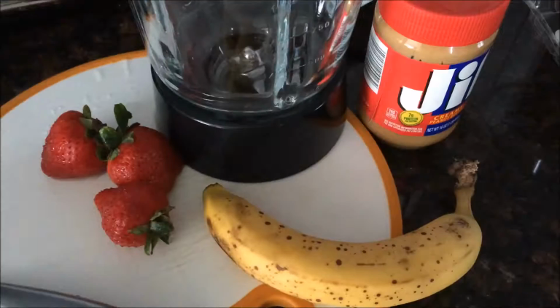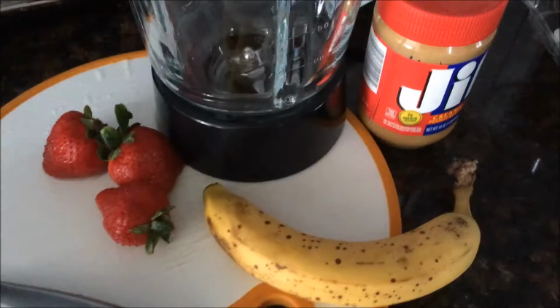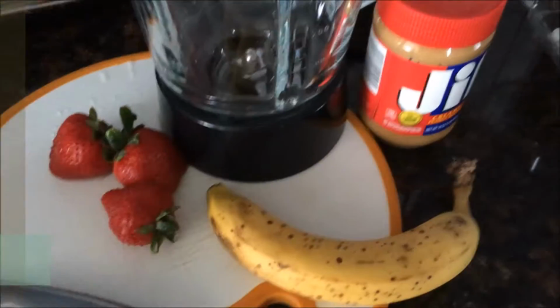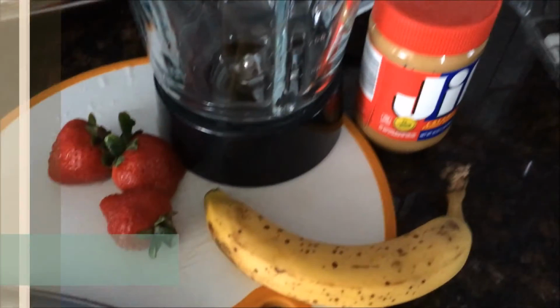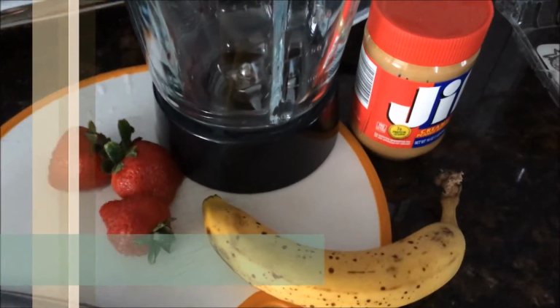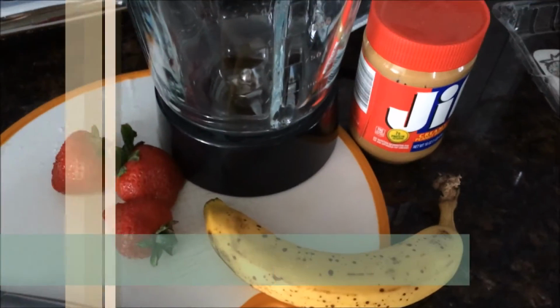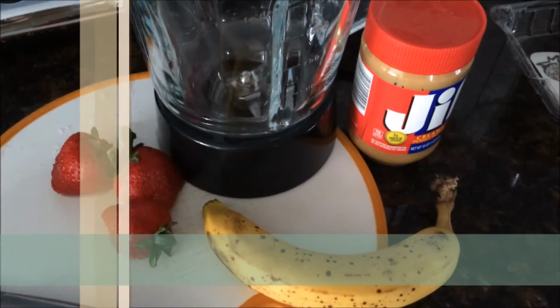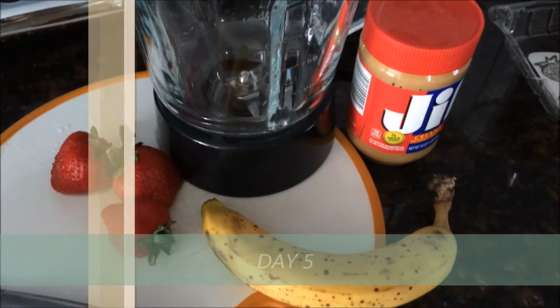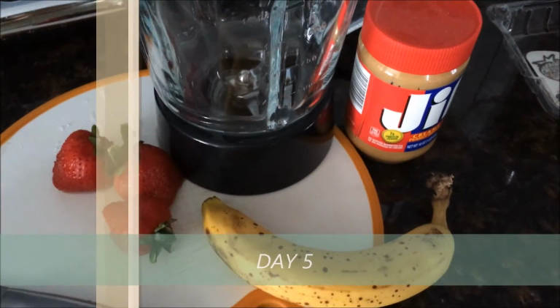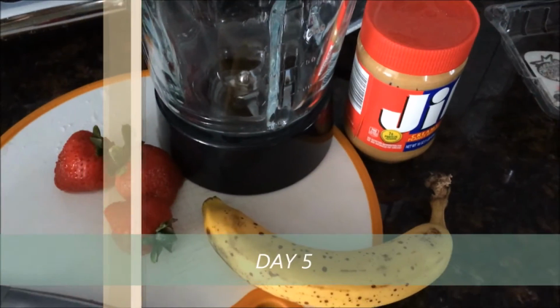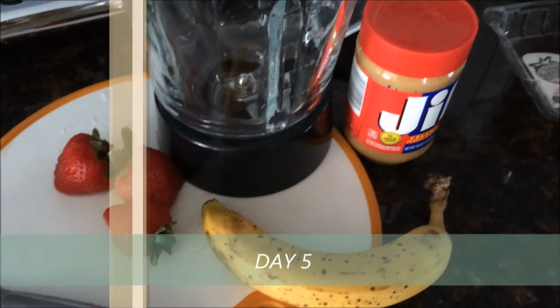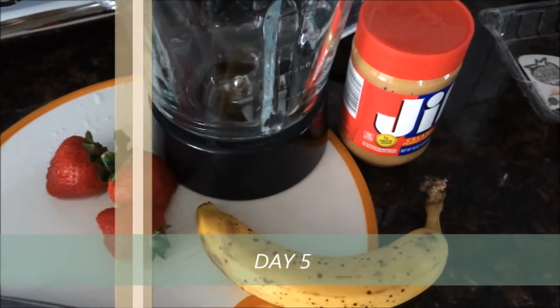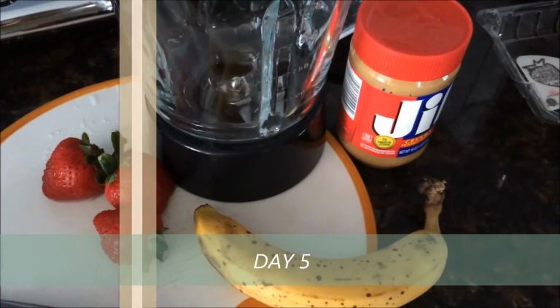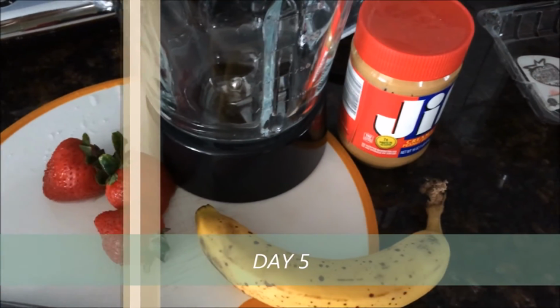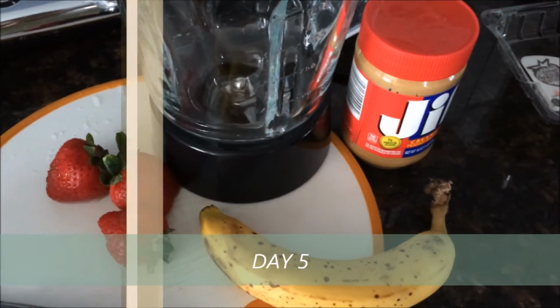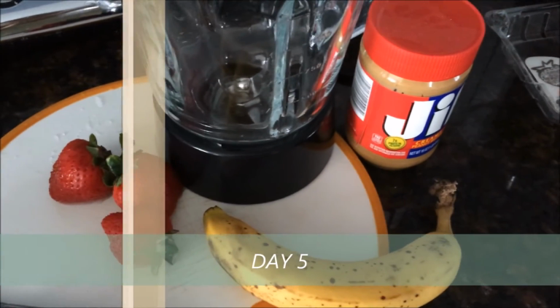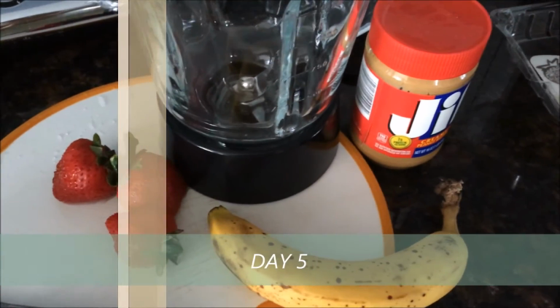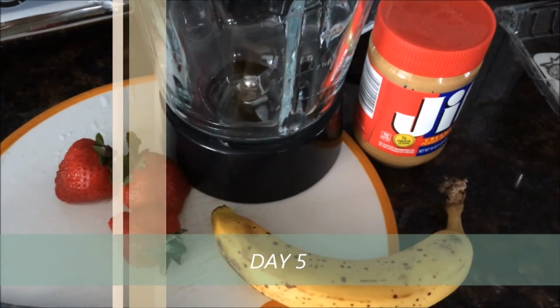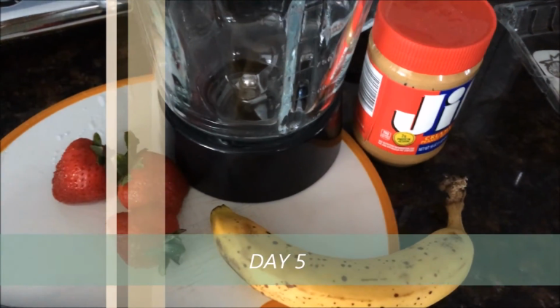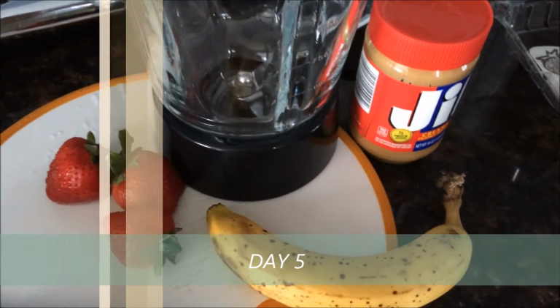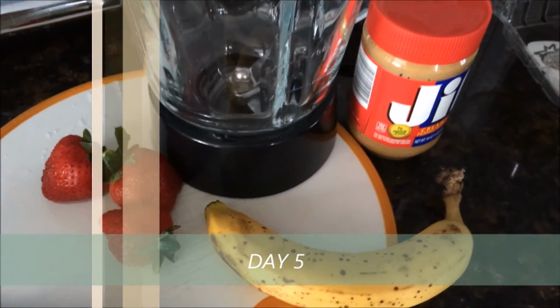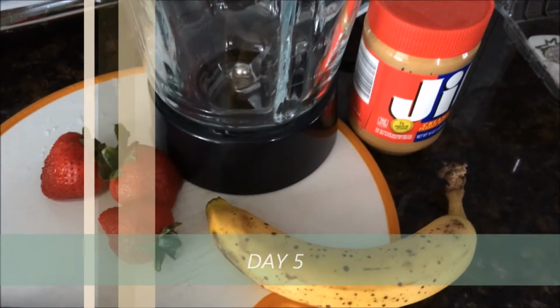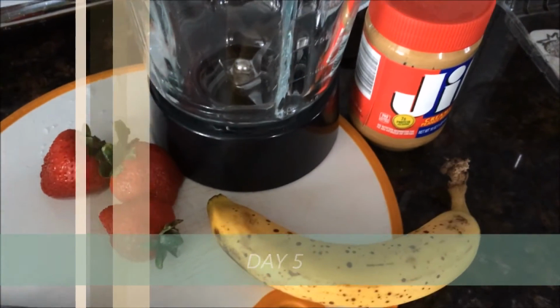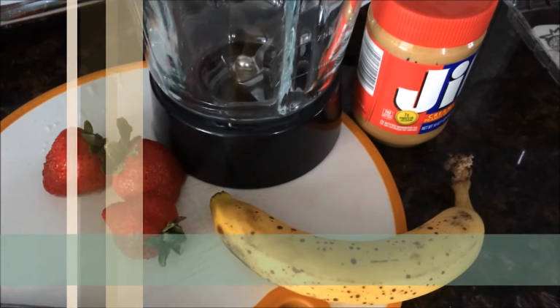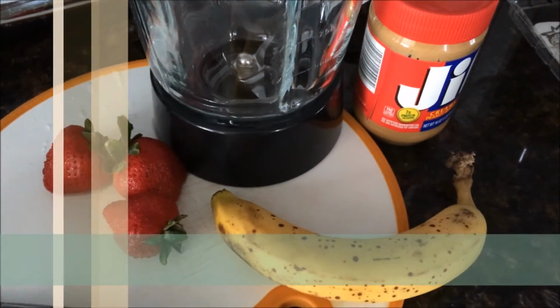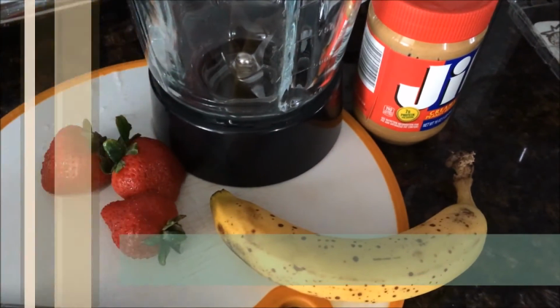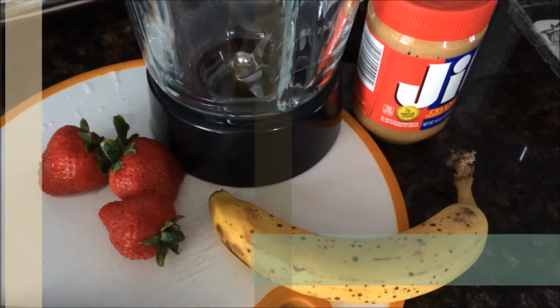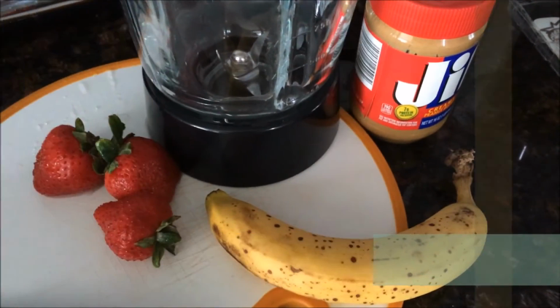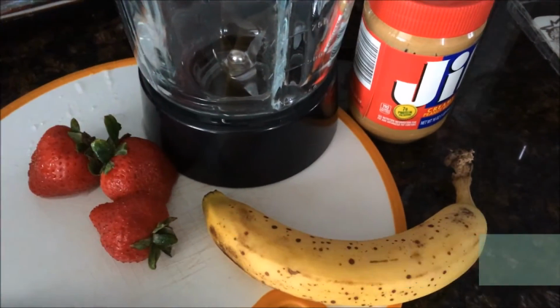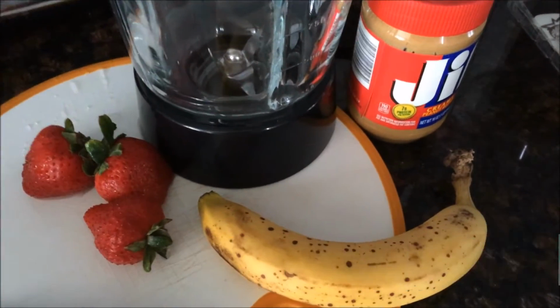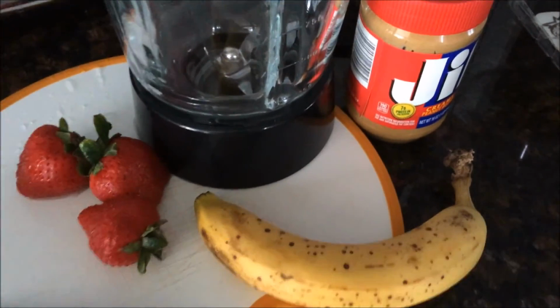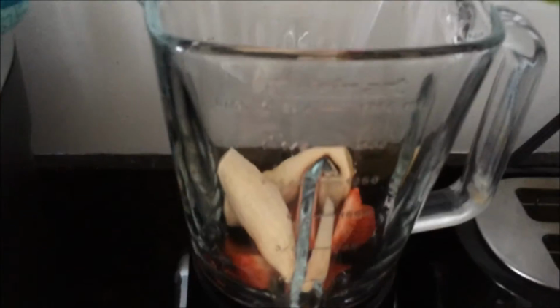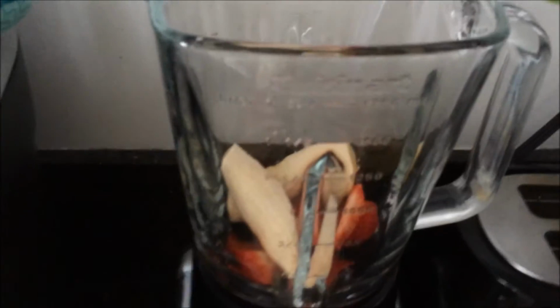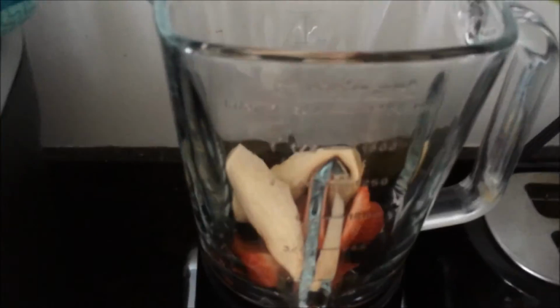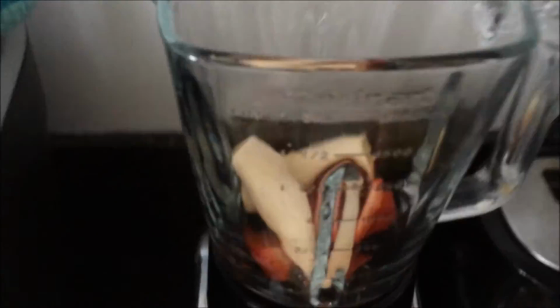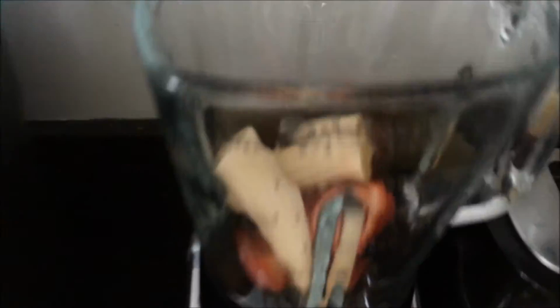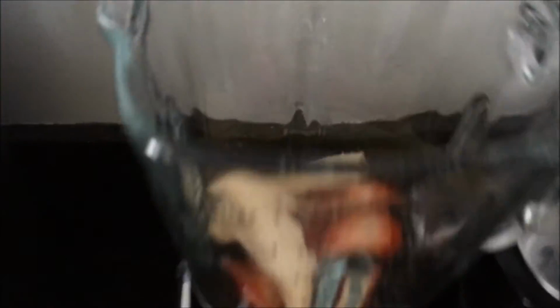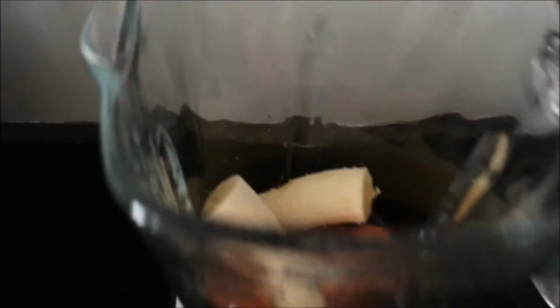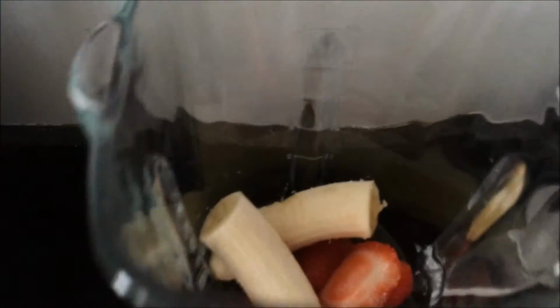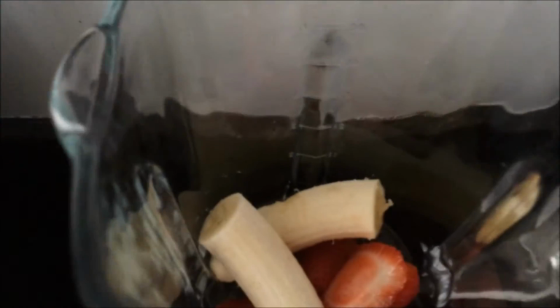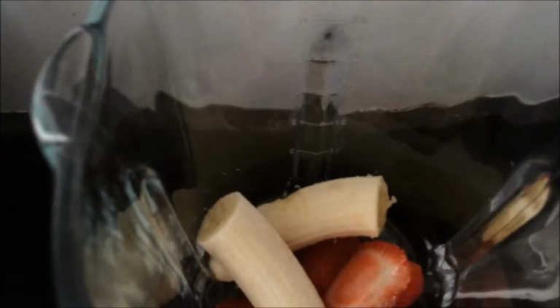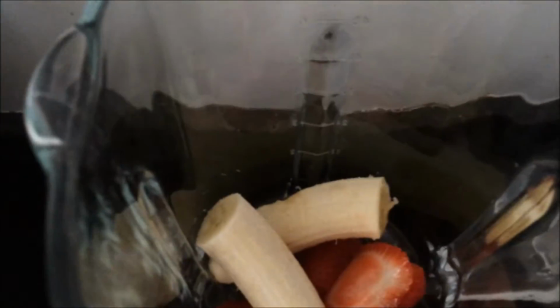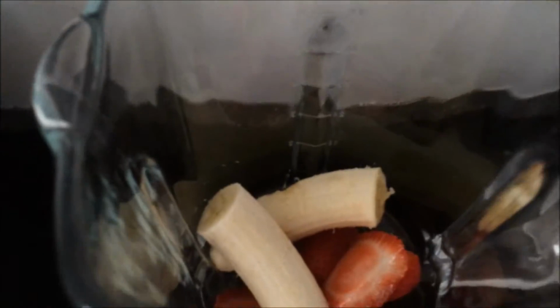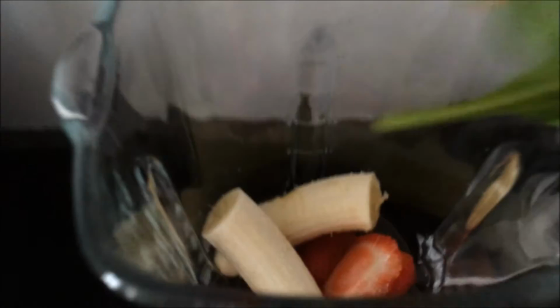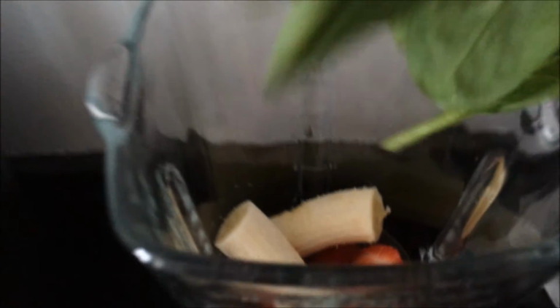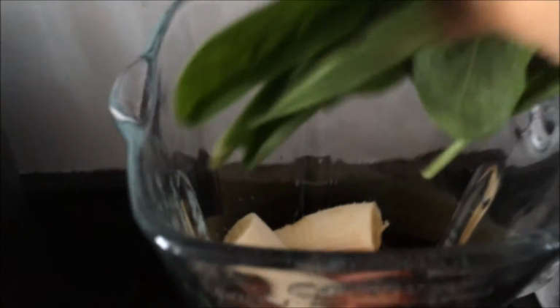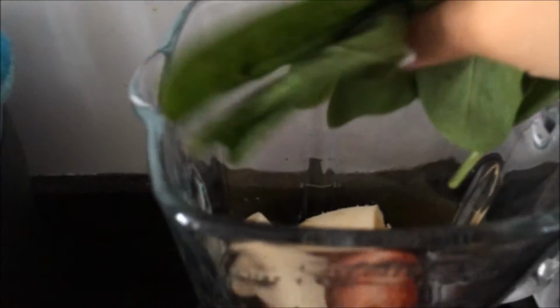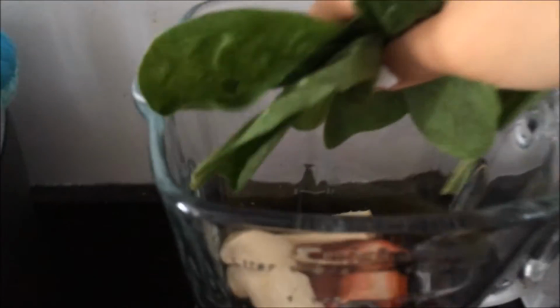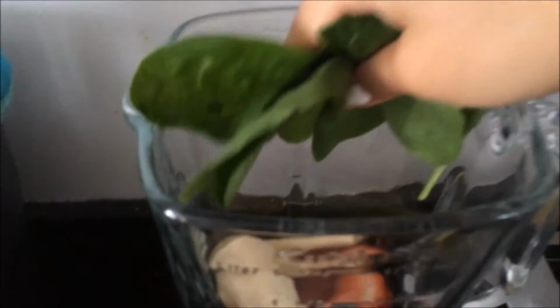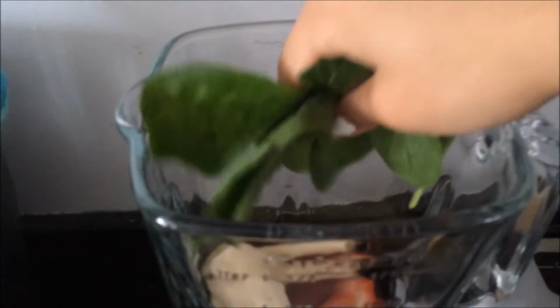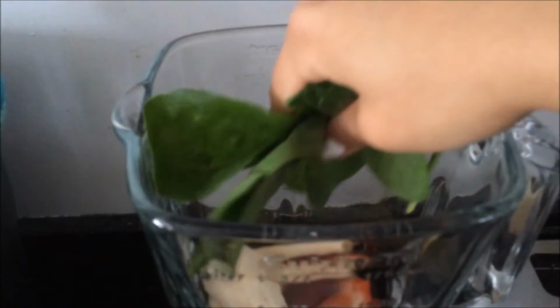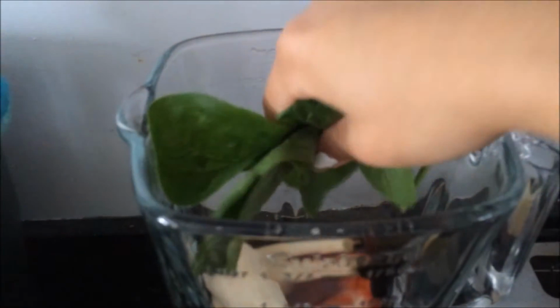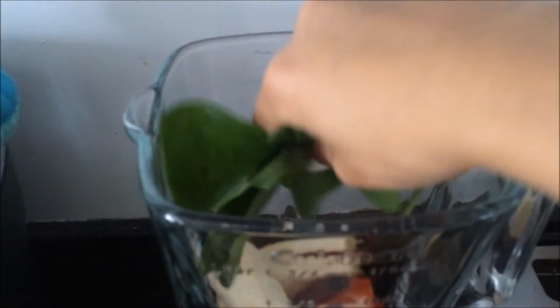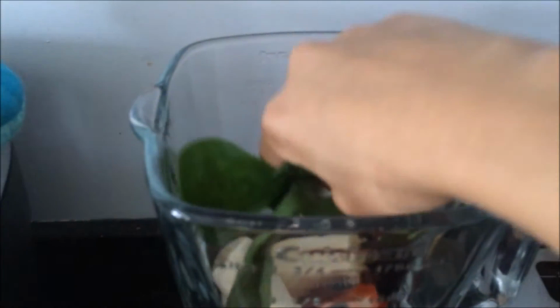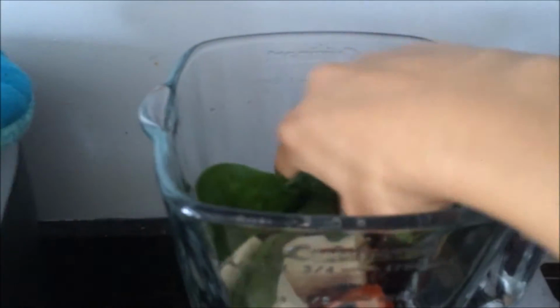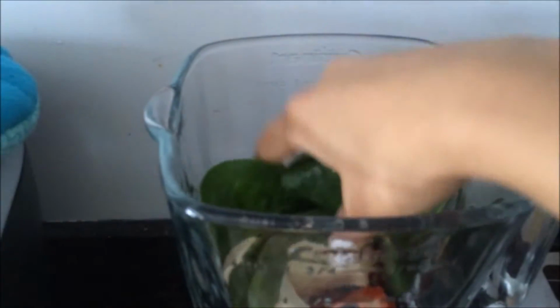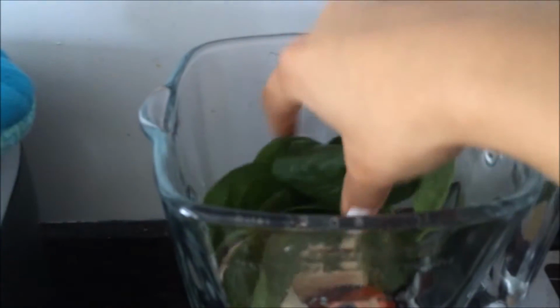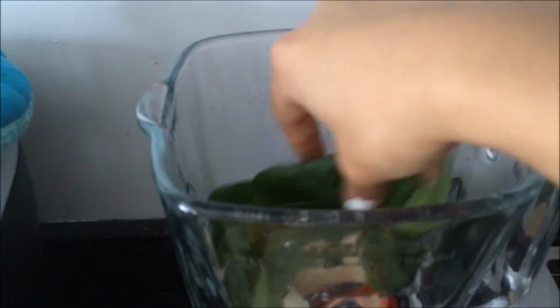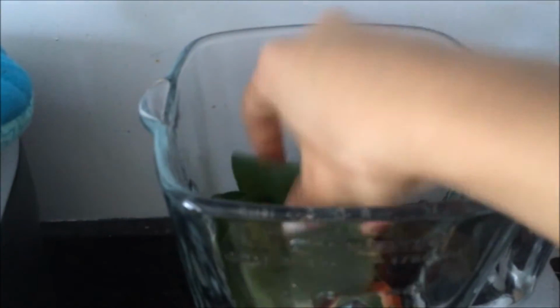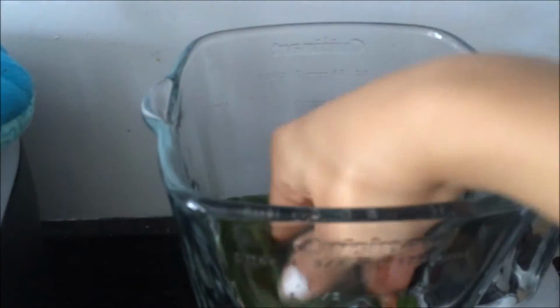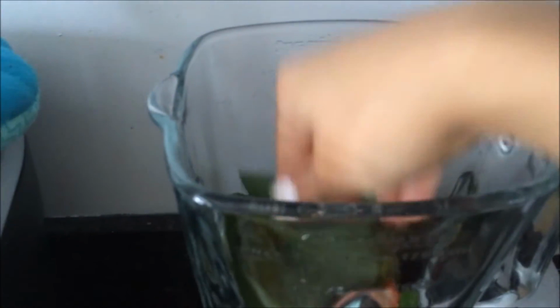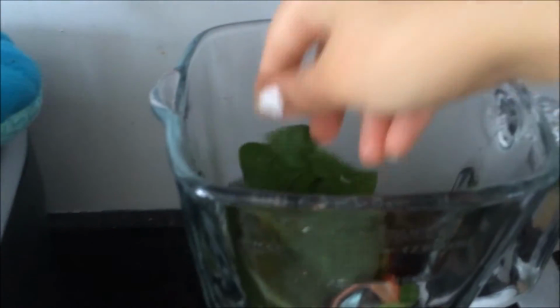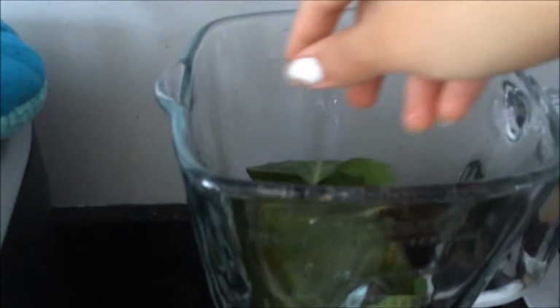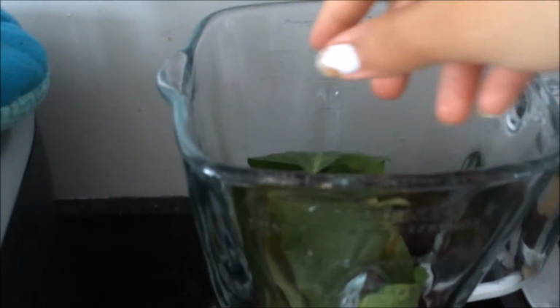I'm going to make Alex a smoothie for breakfast, and I'm putting some spinach in there too.